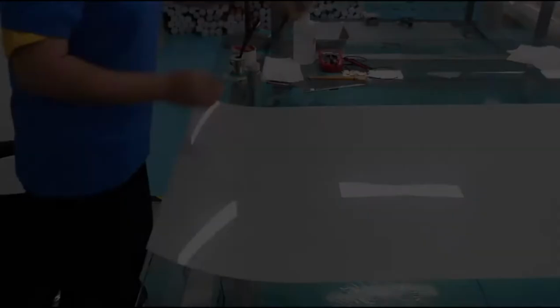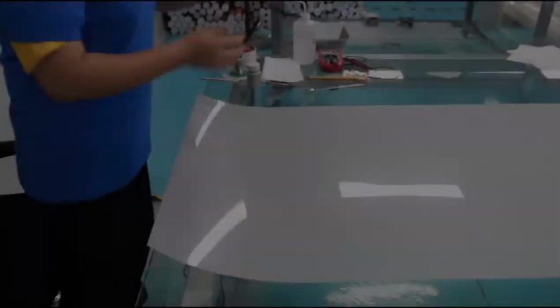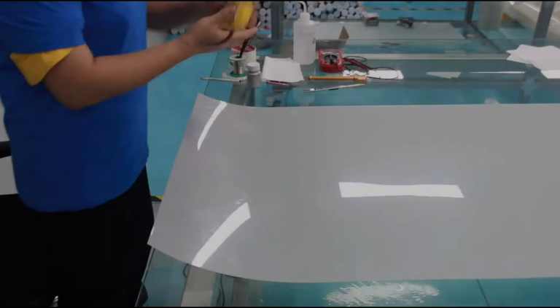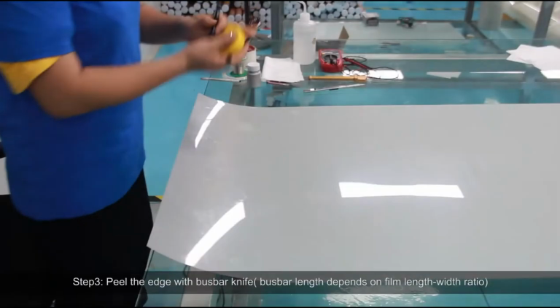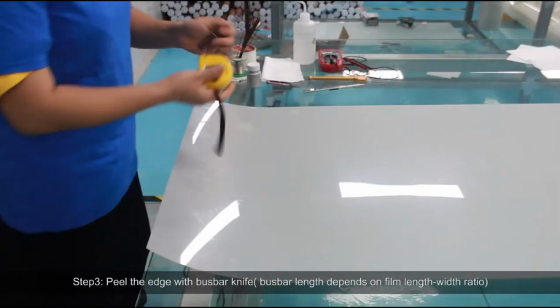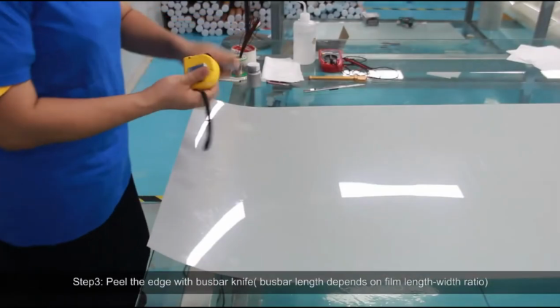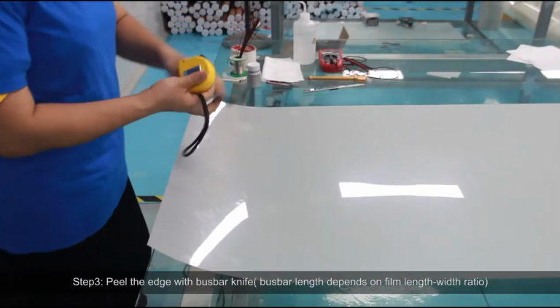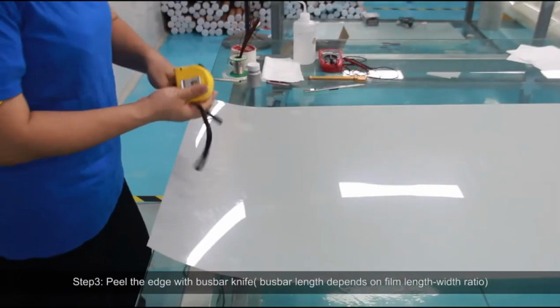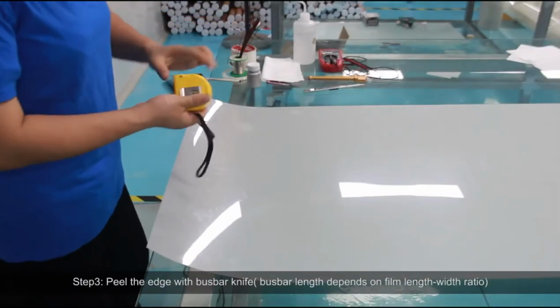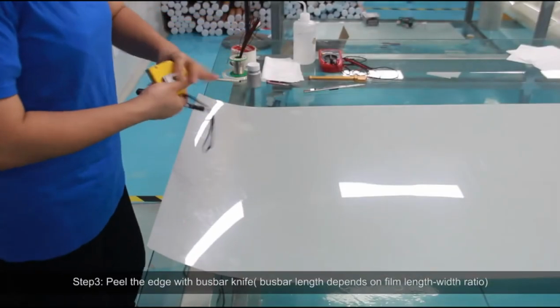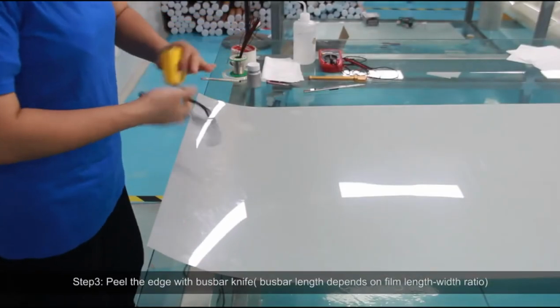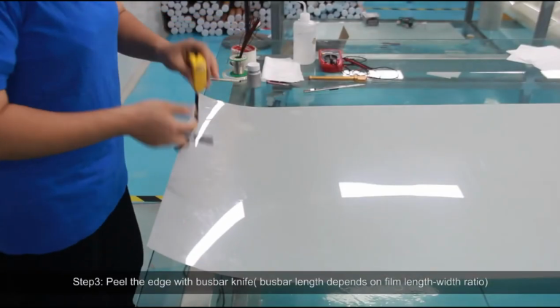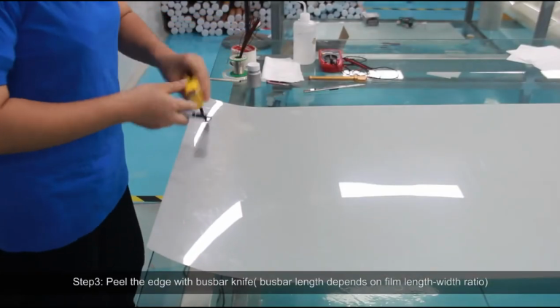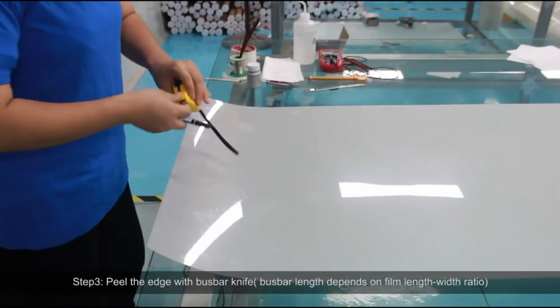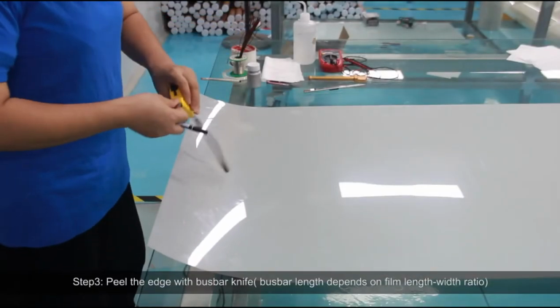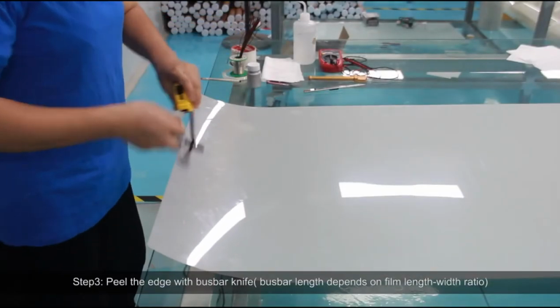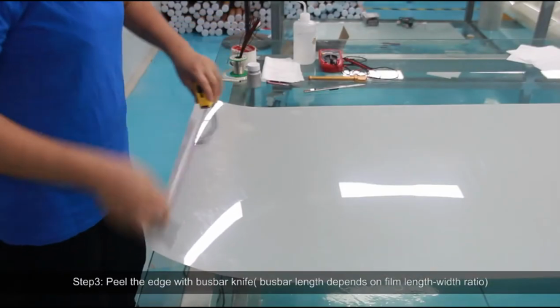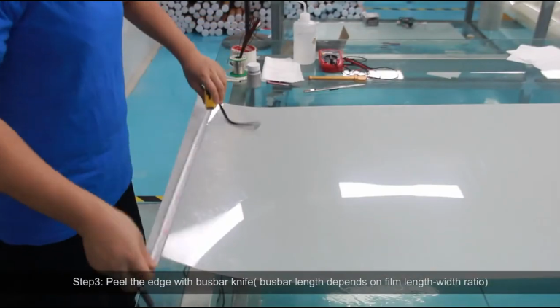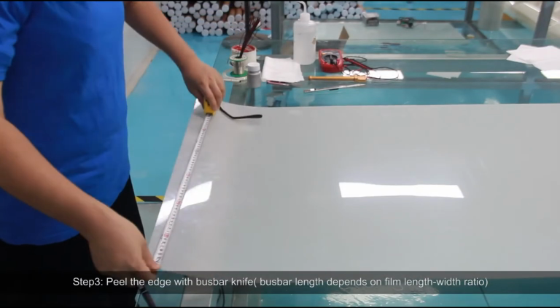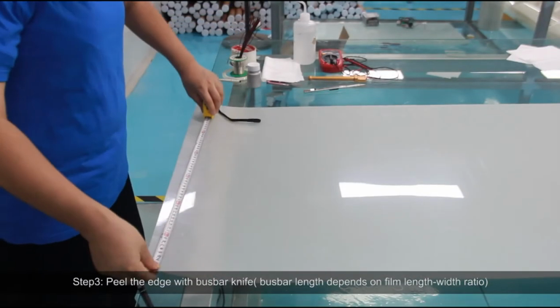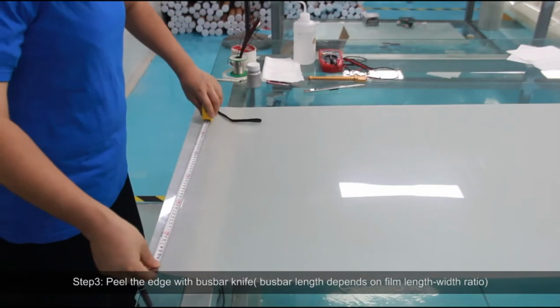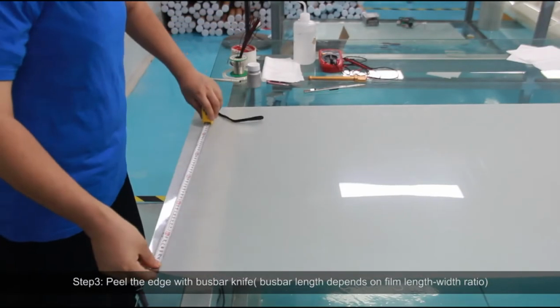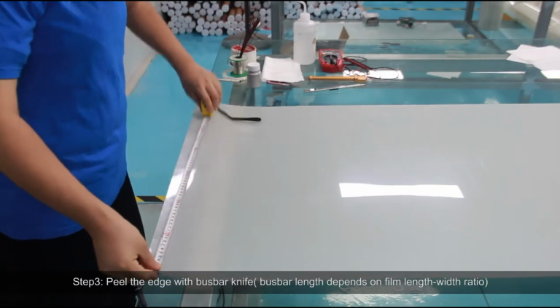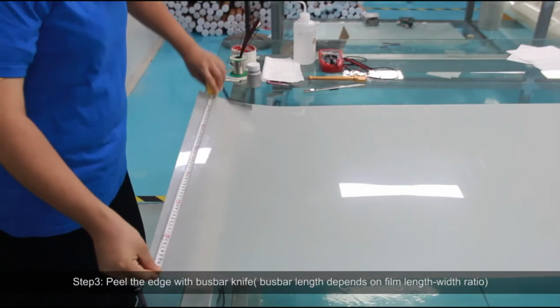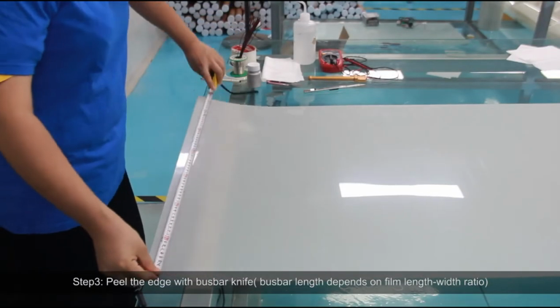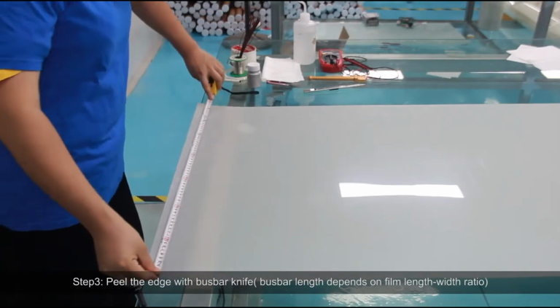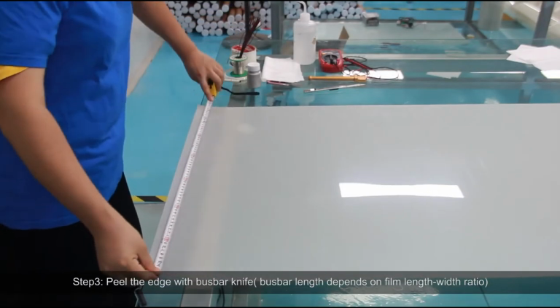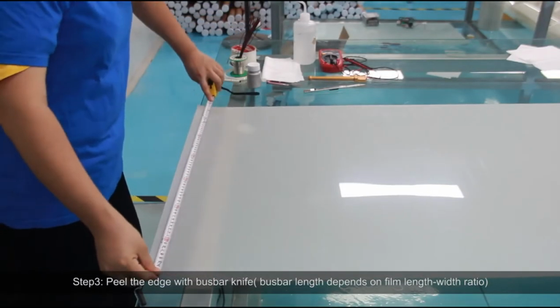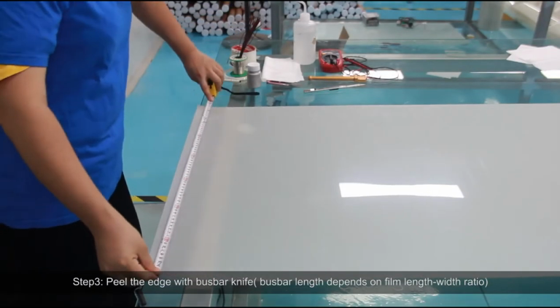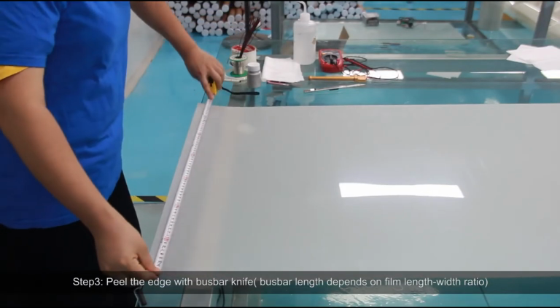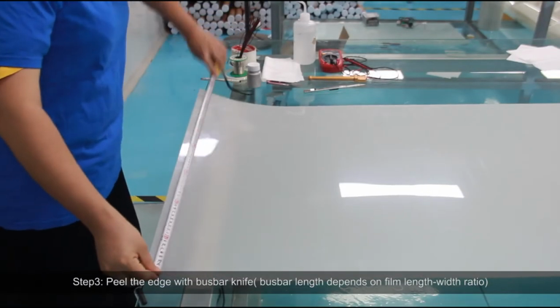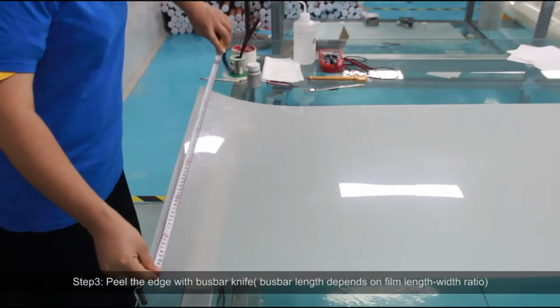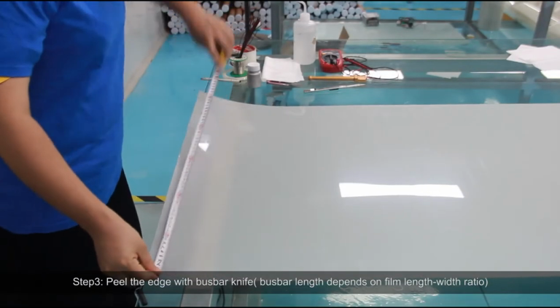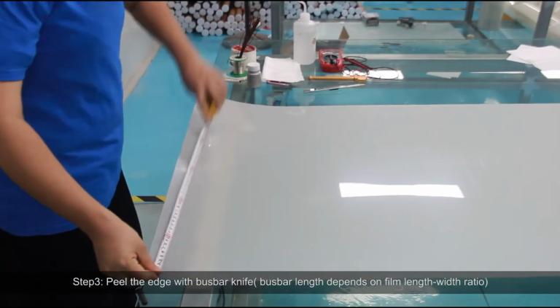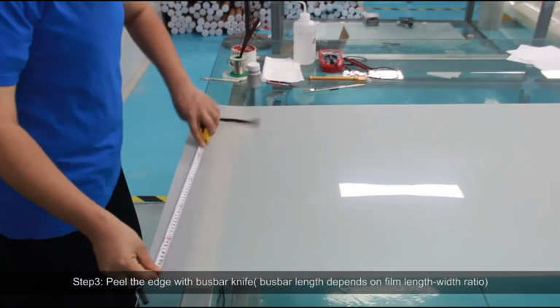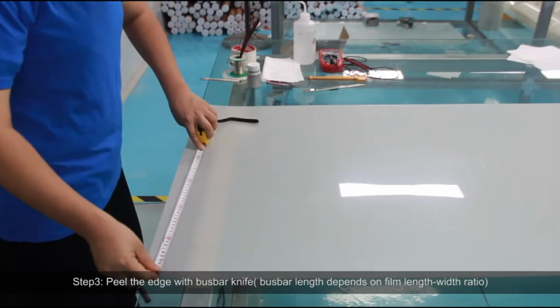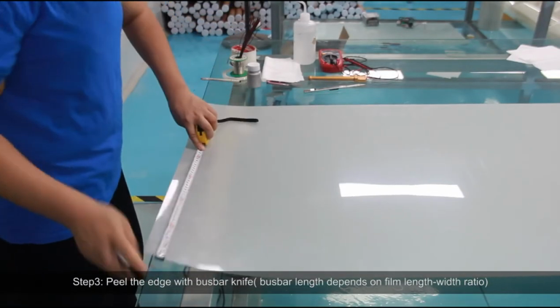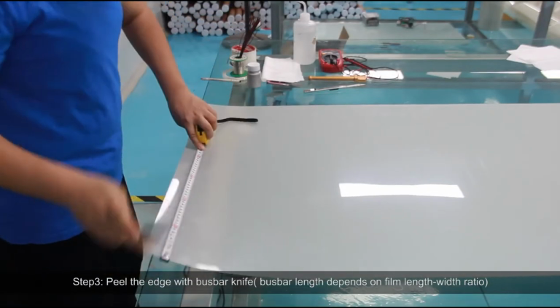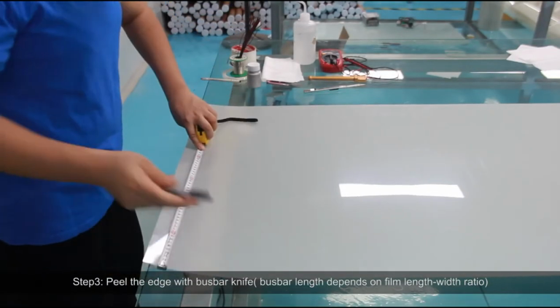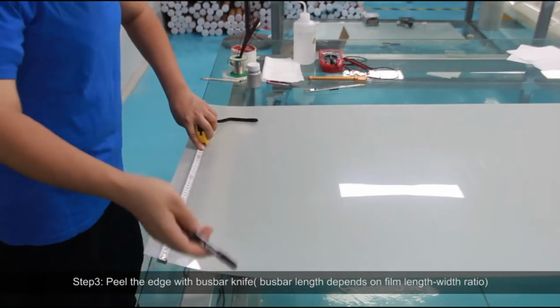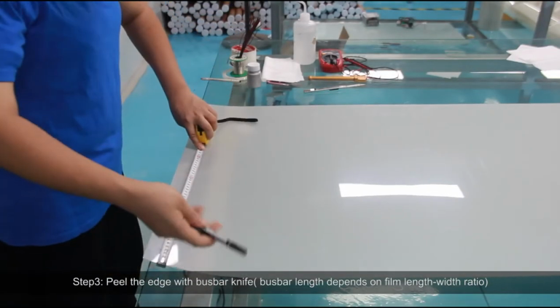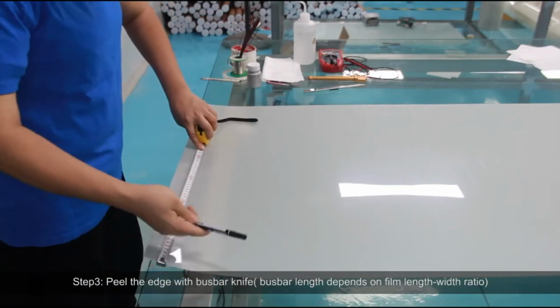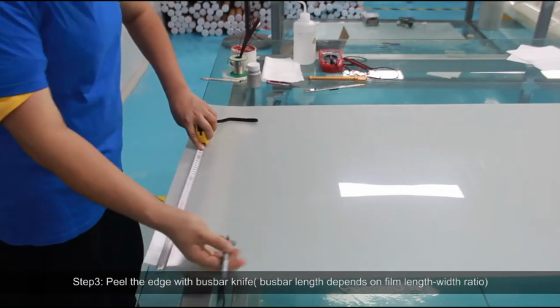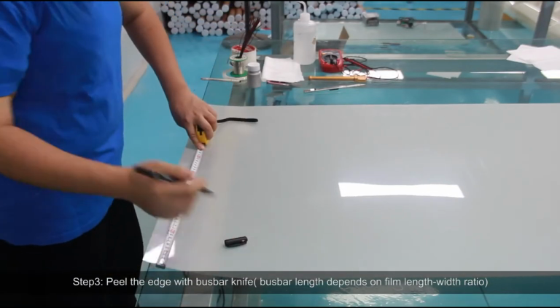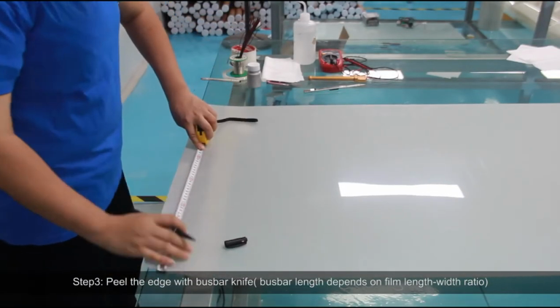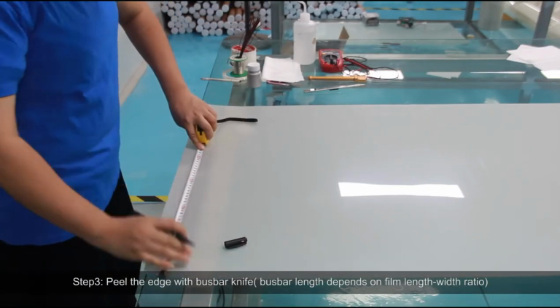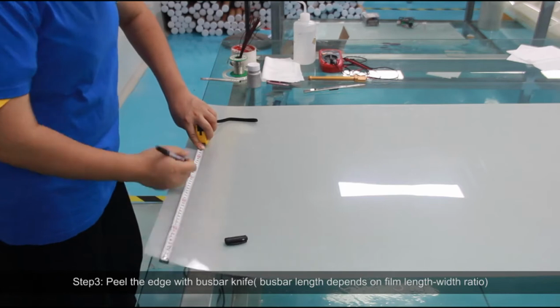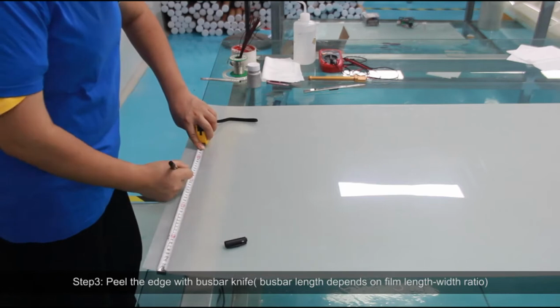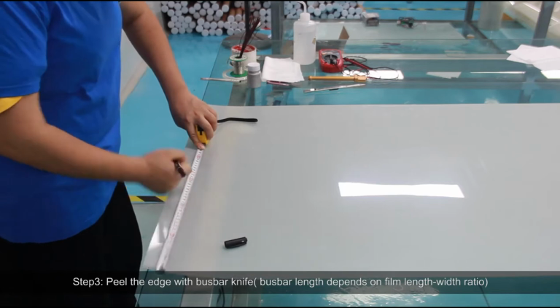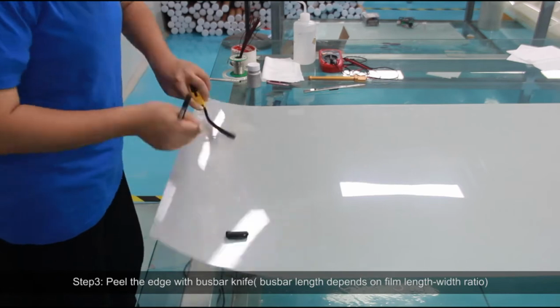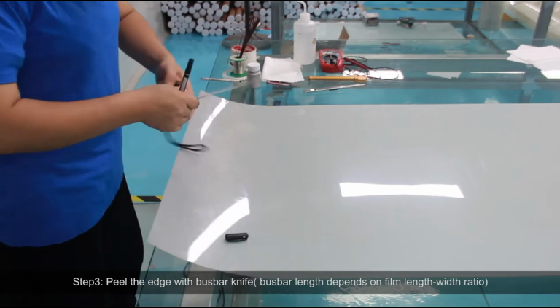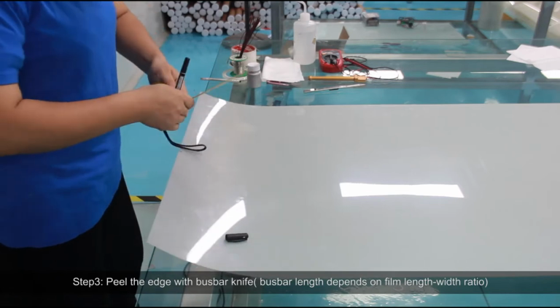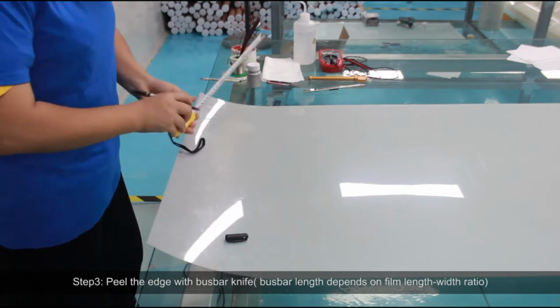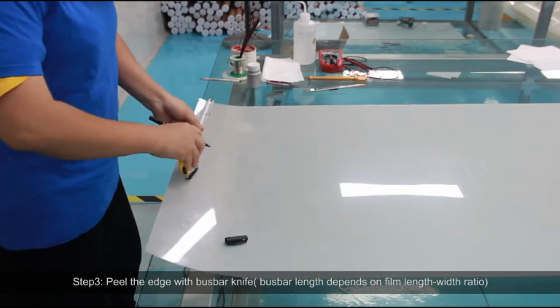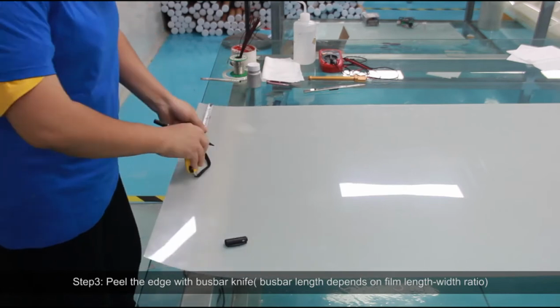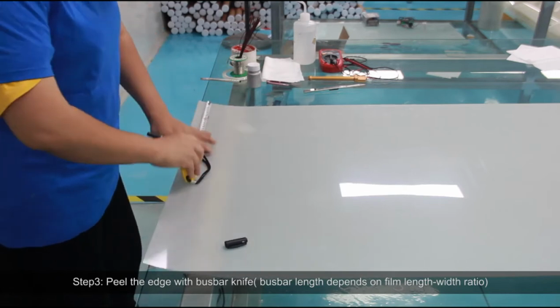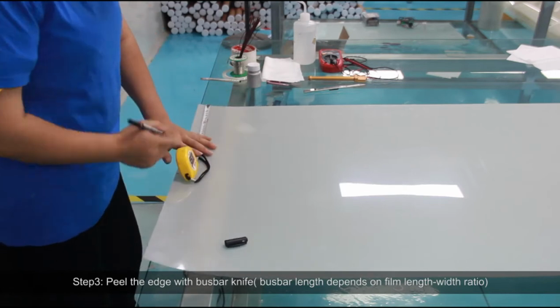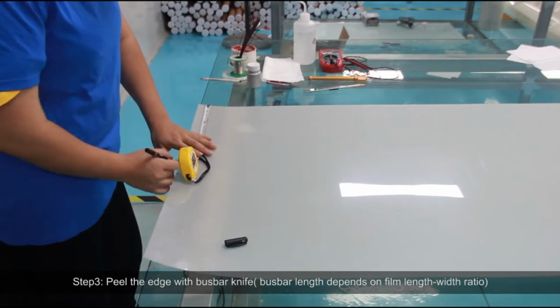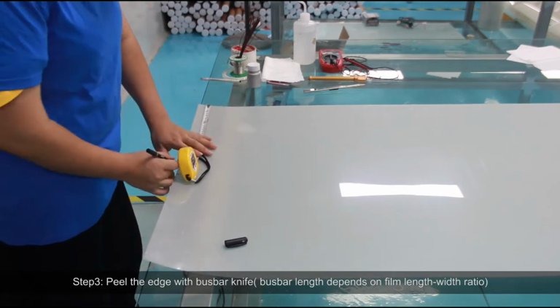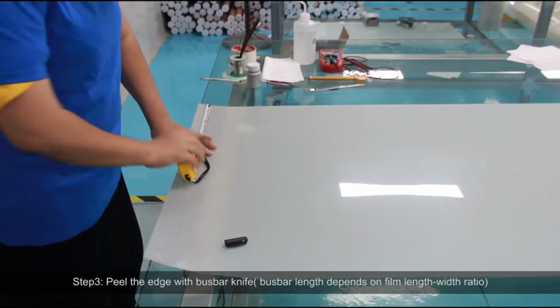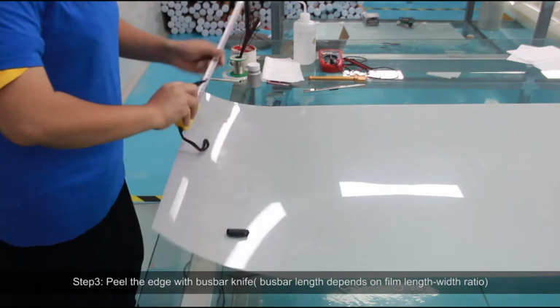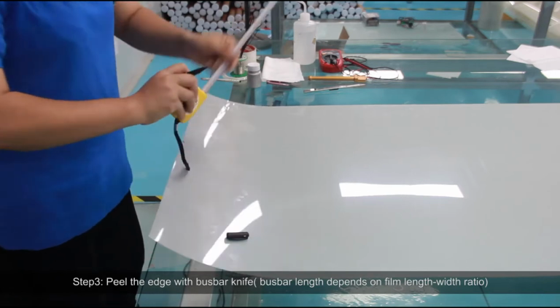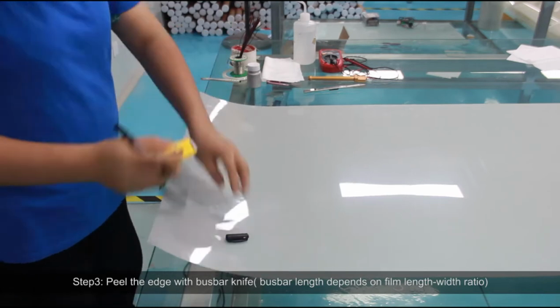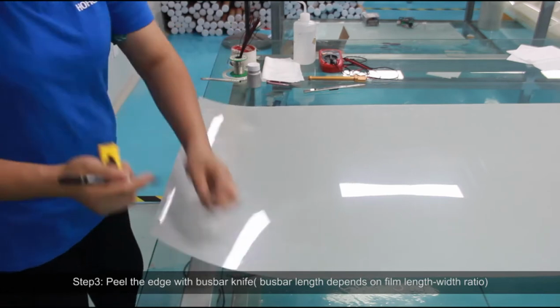Step 3: Peel the end with a bus bar knife. Bus bar length depends on the film length-to-width ratio.